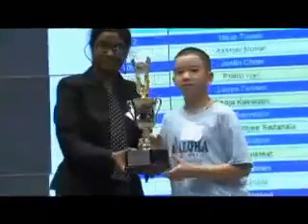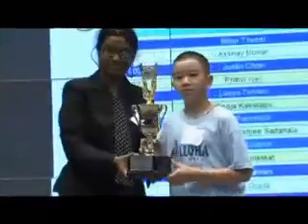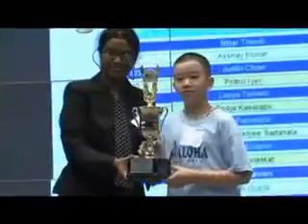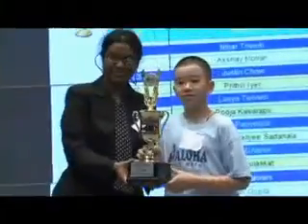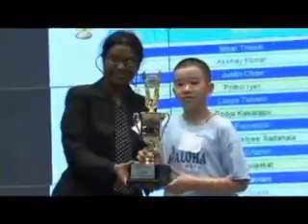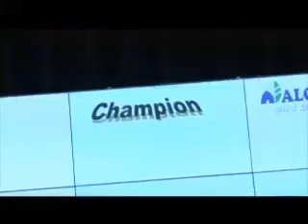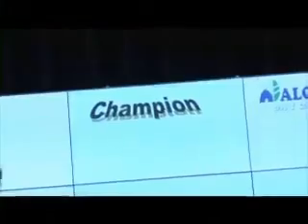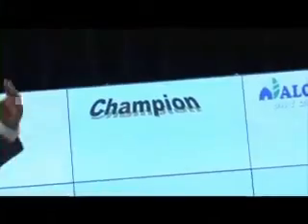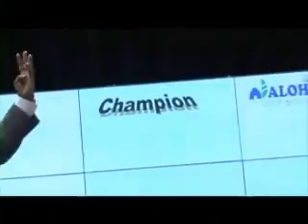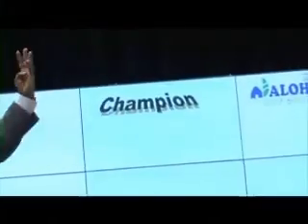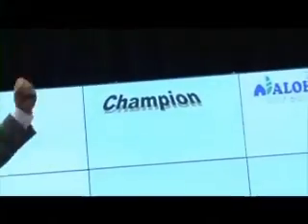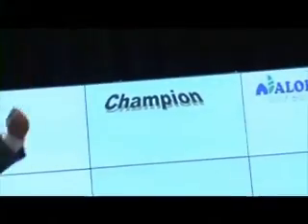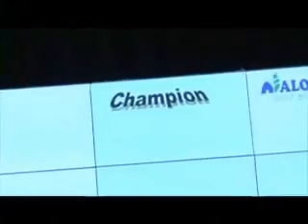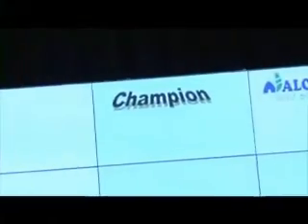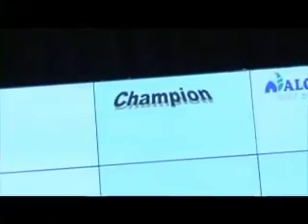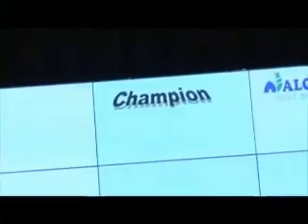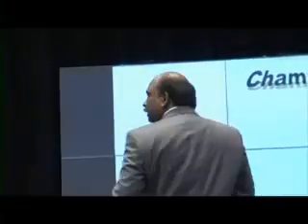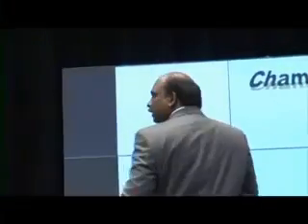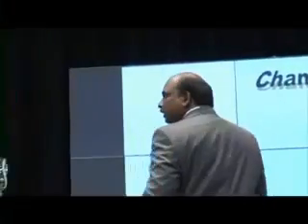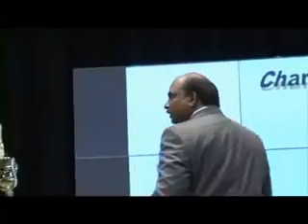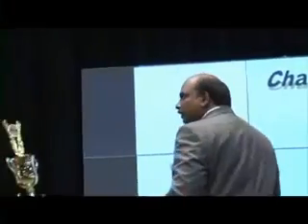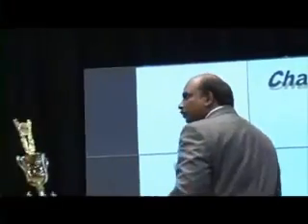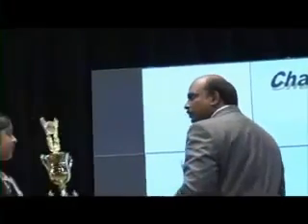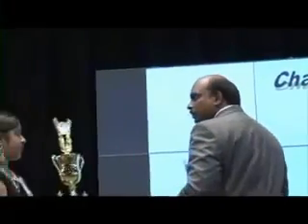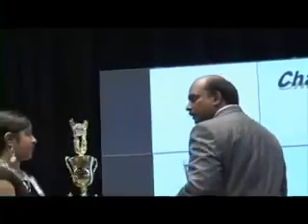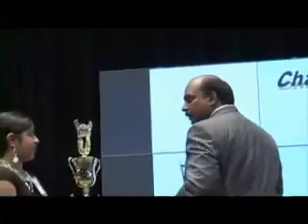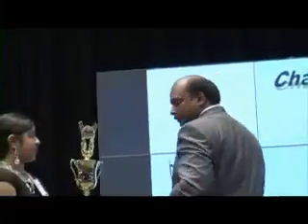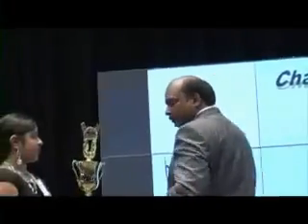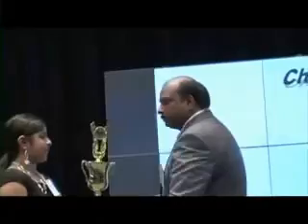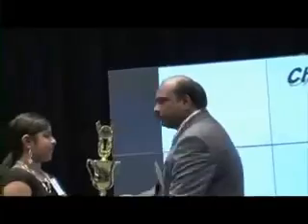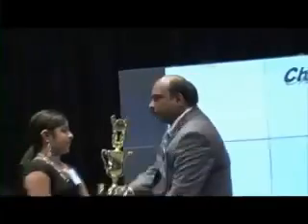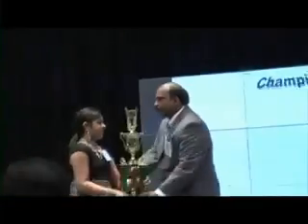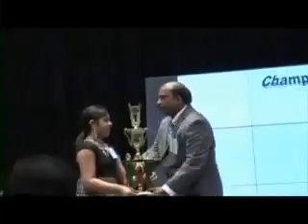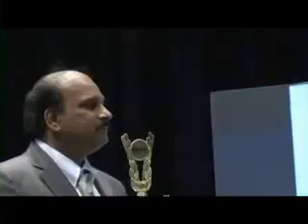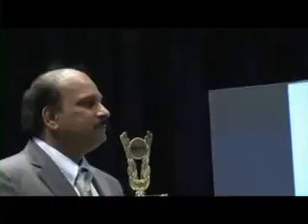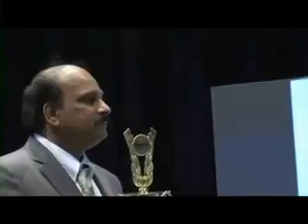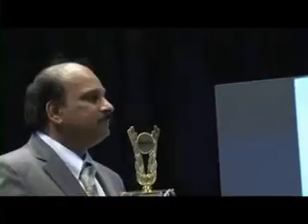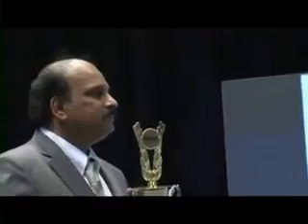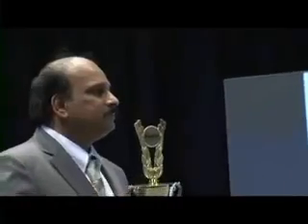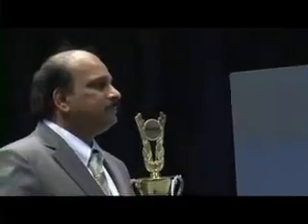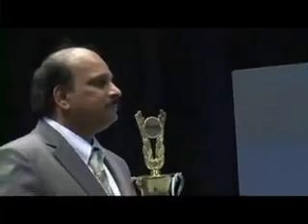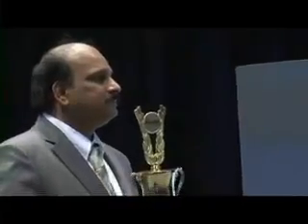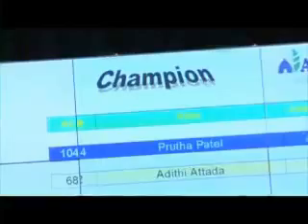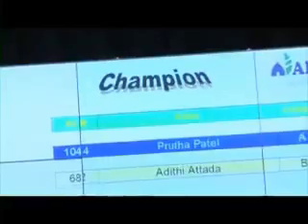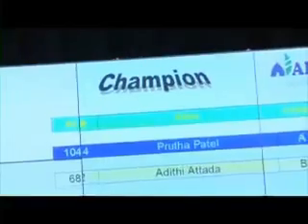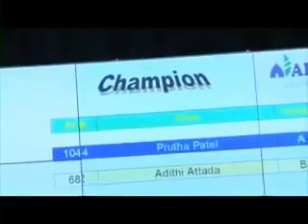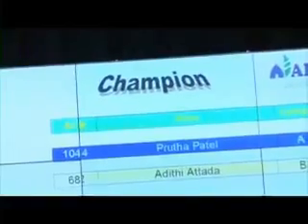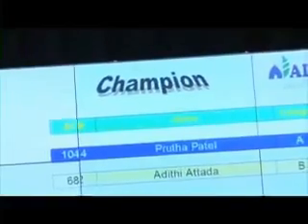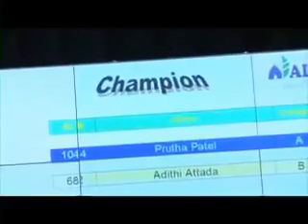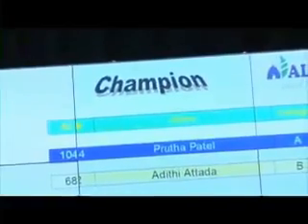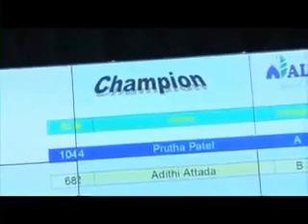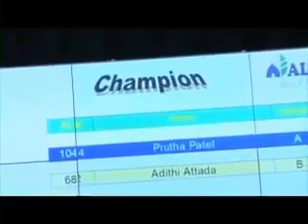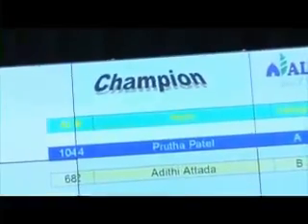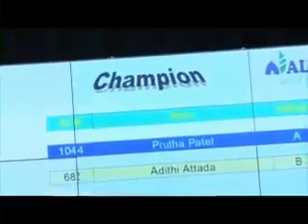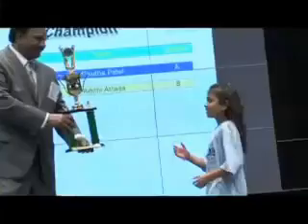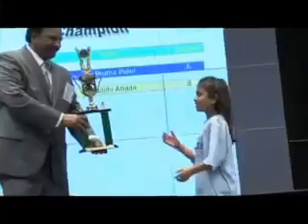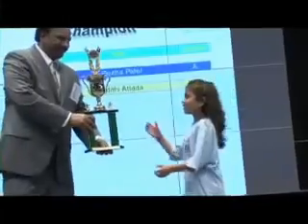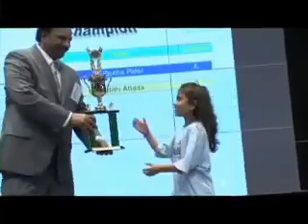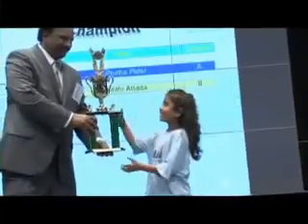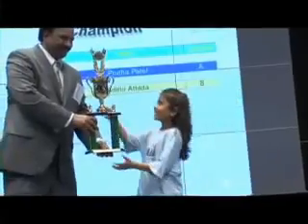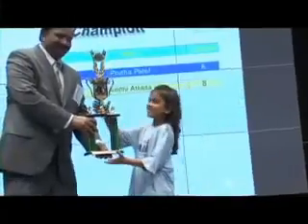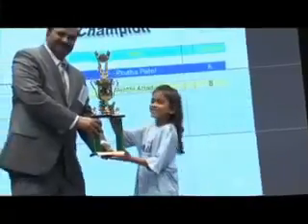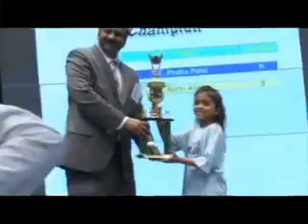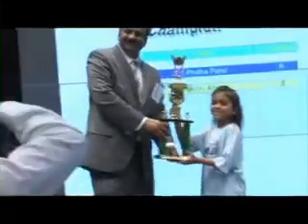The top scorer in each category was pronounced champion. In all, there were four champions.